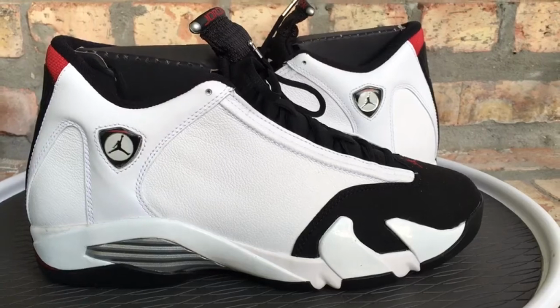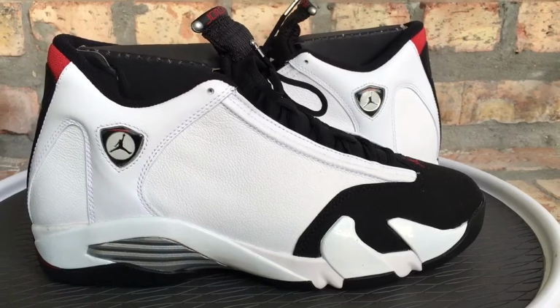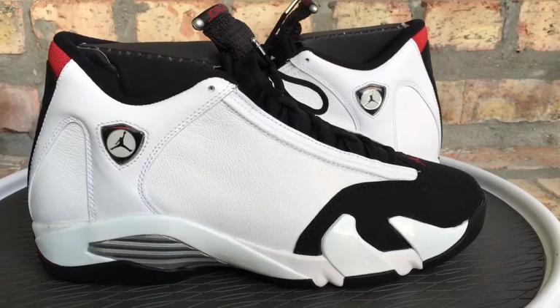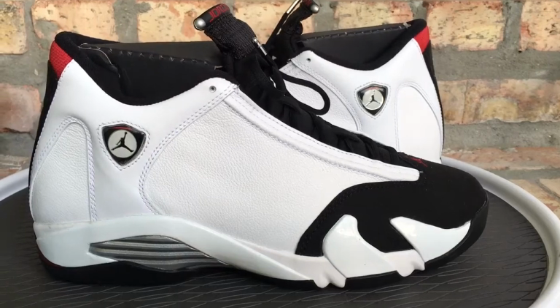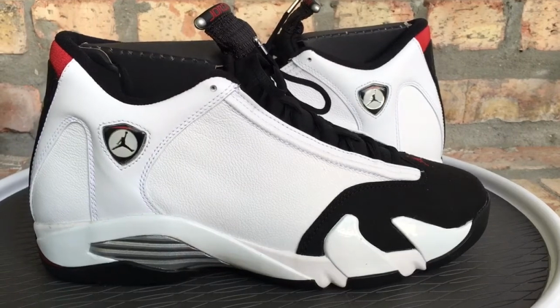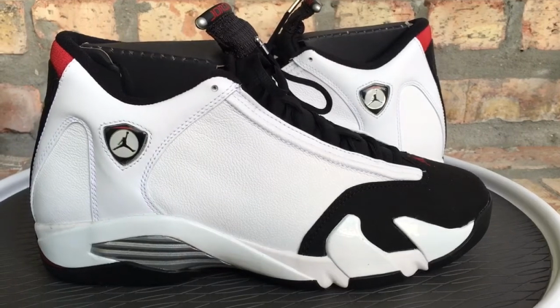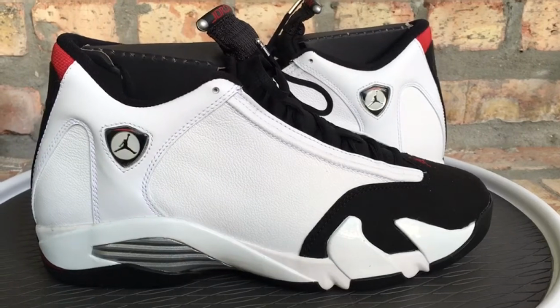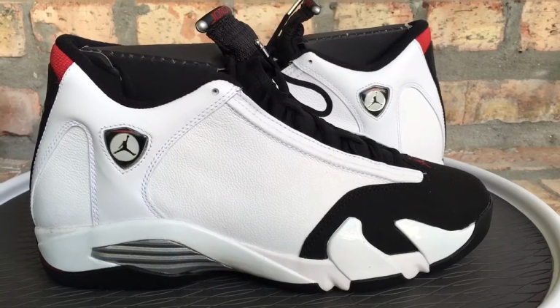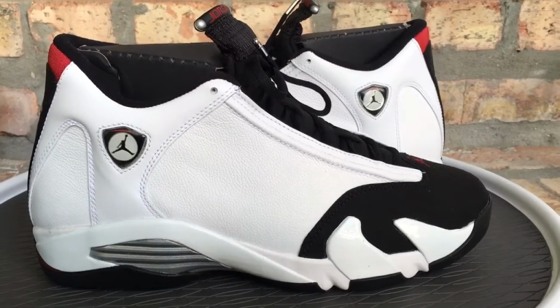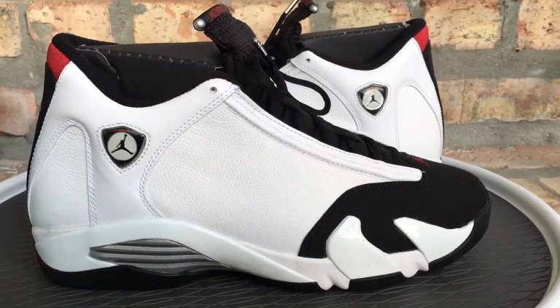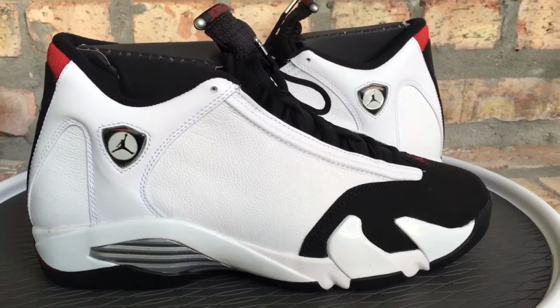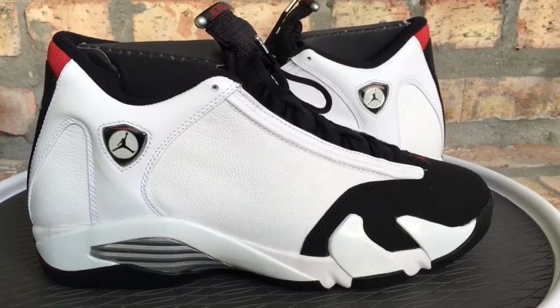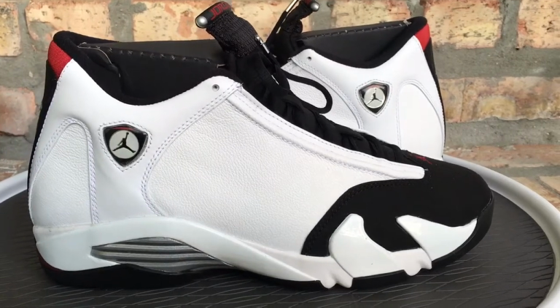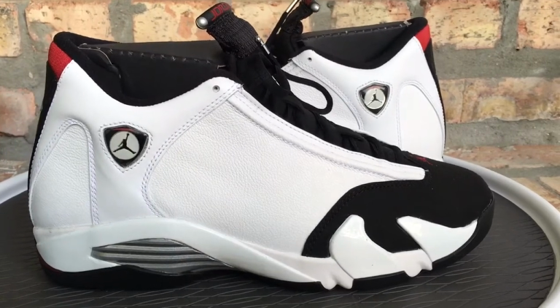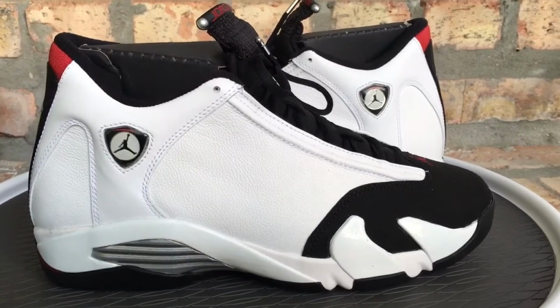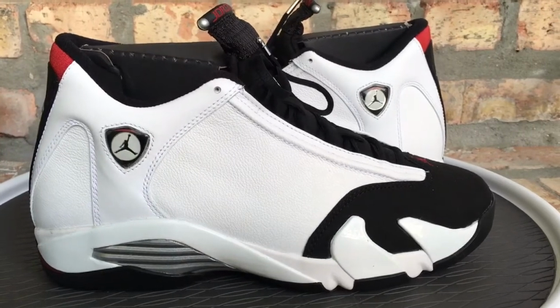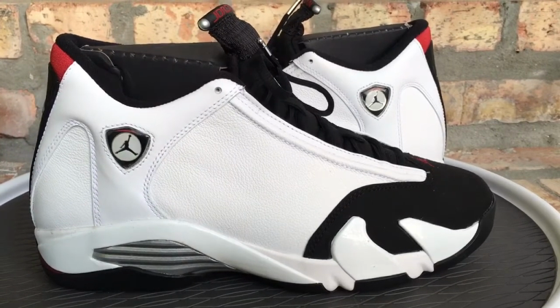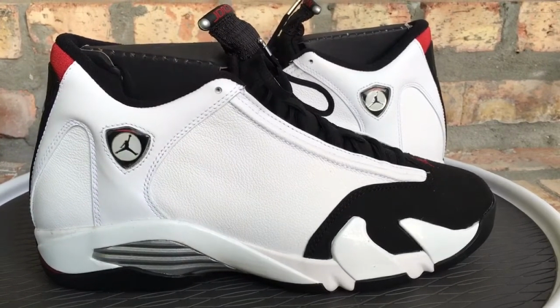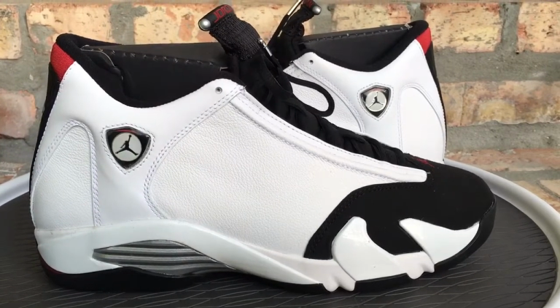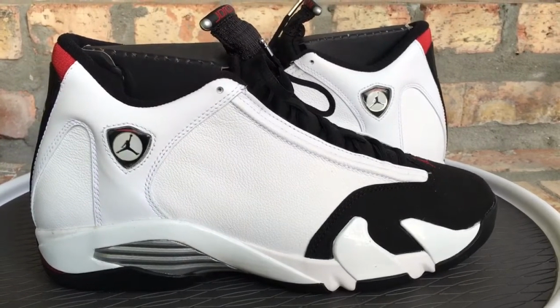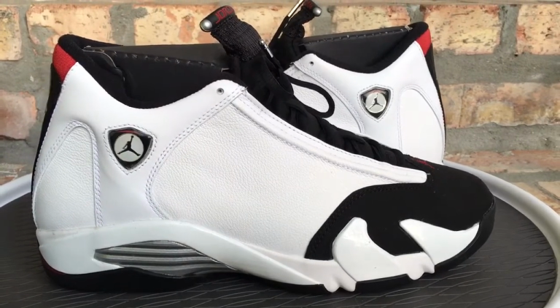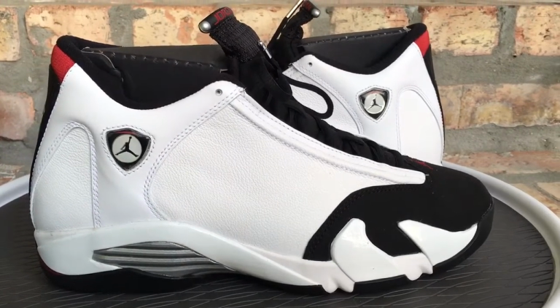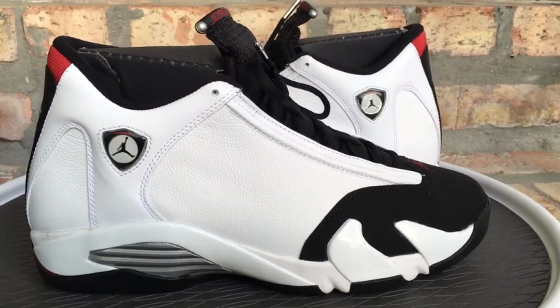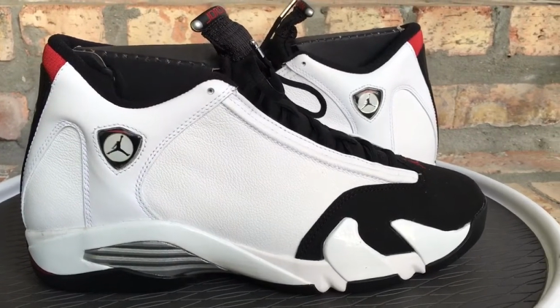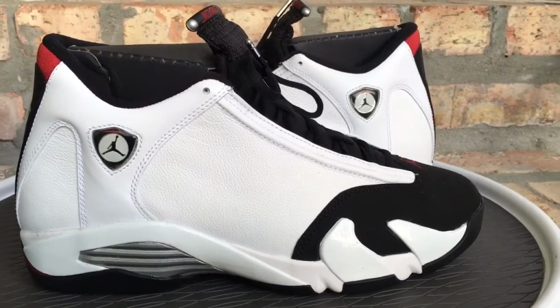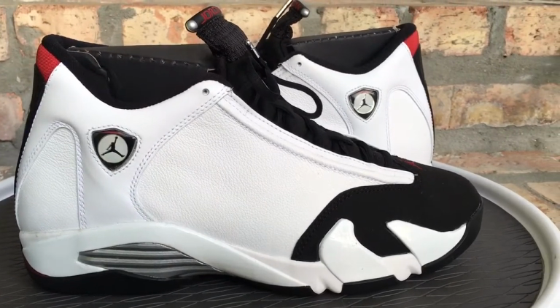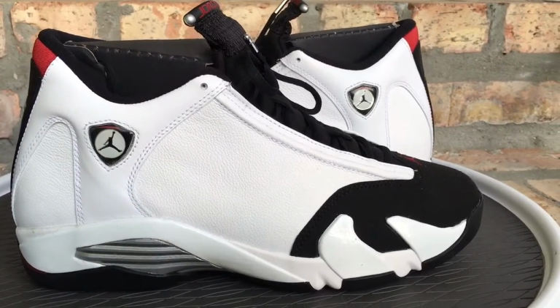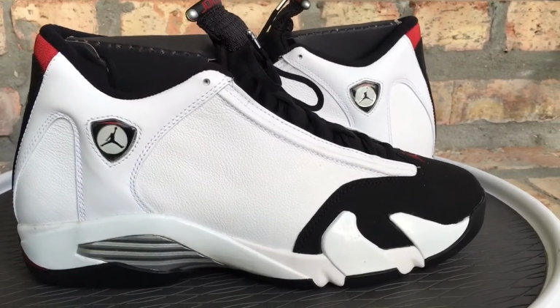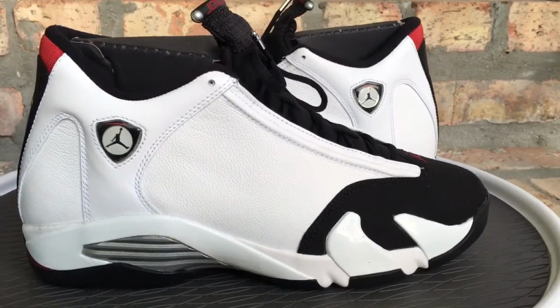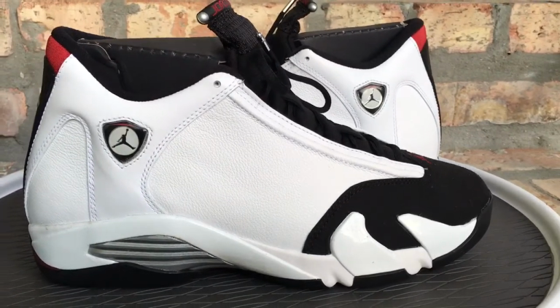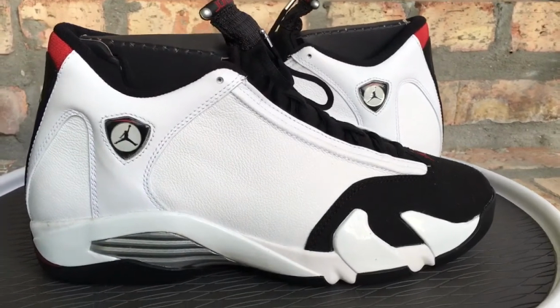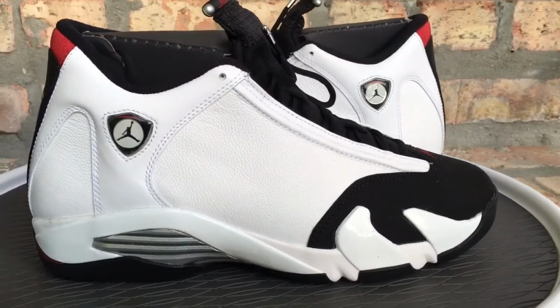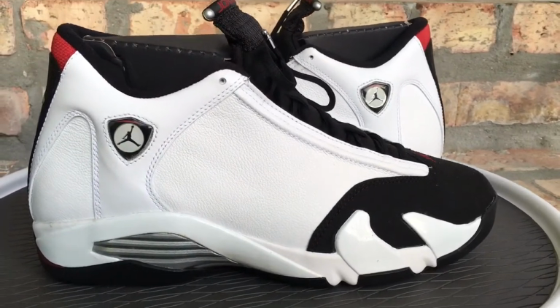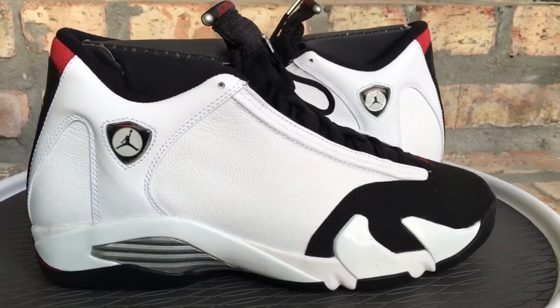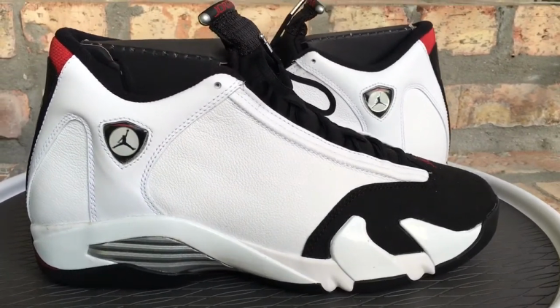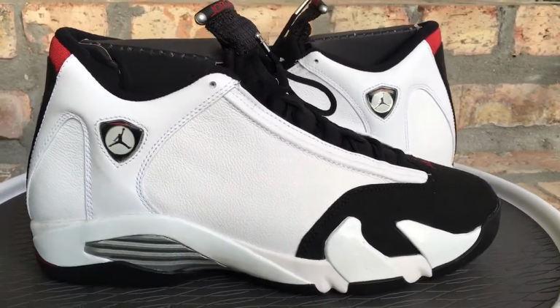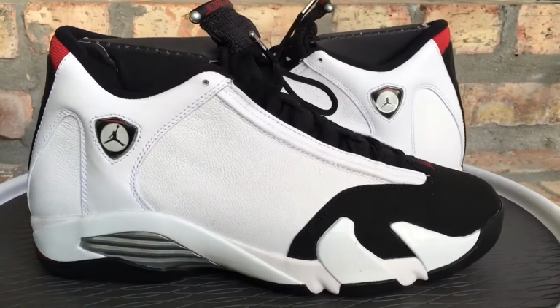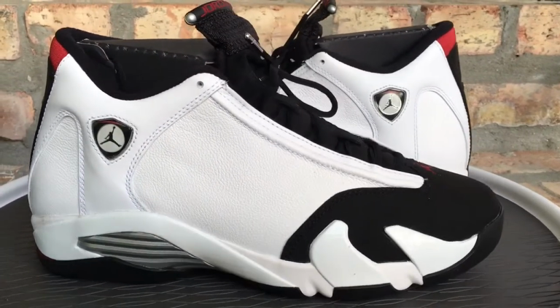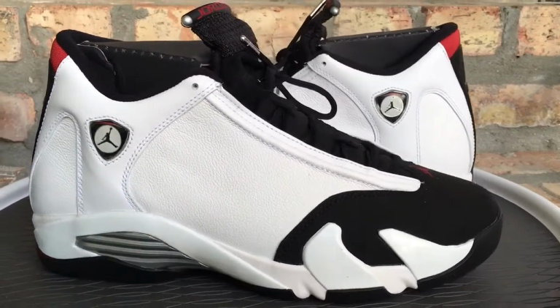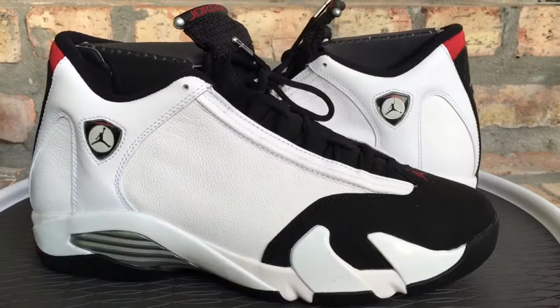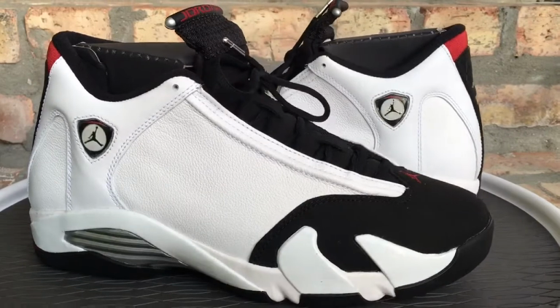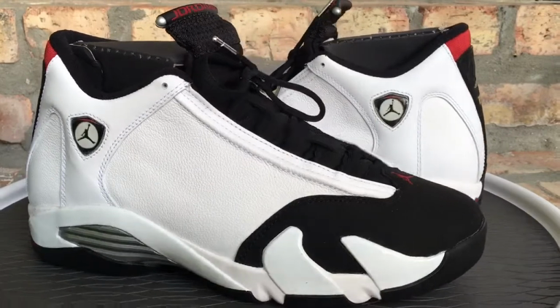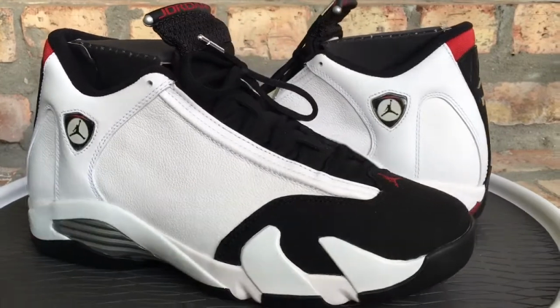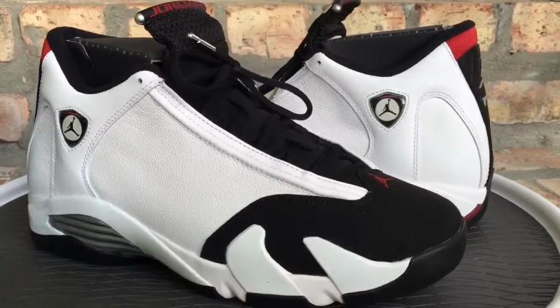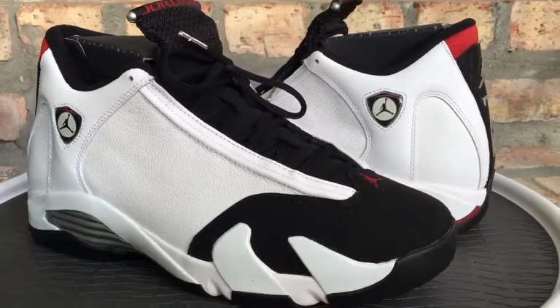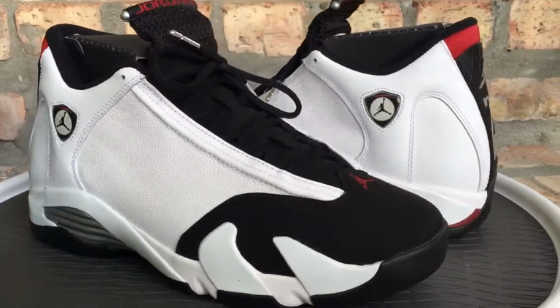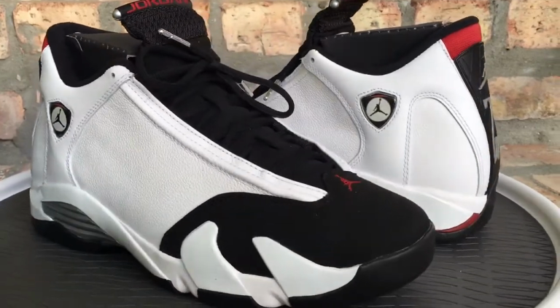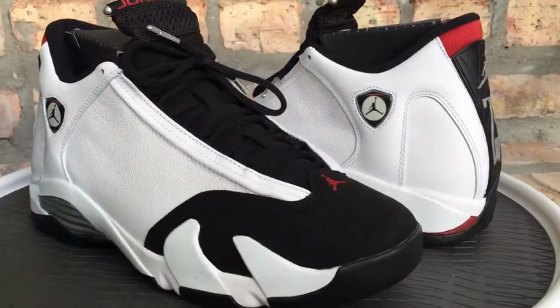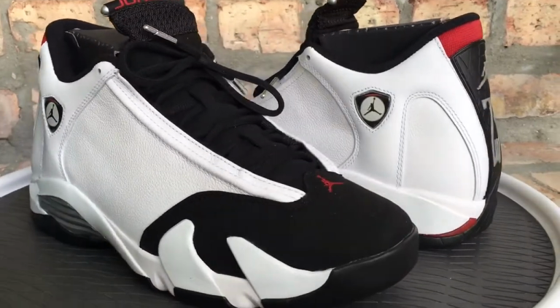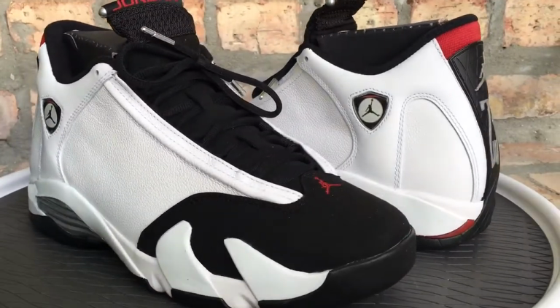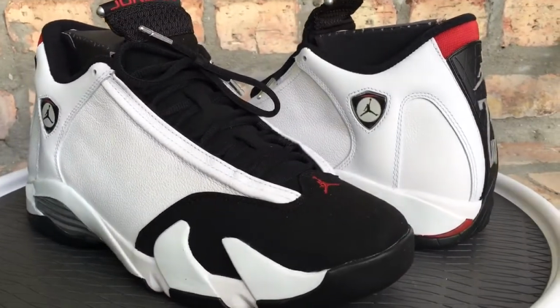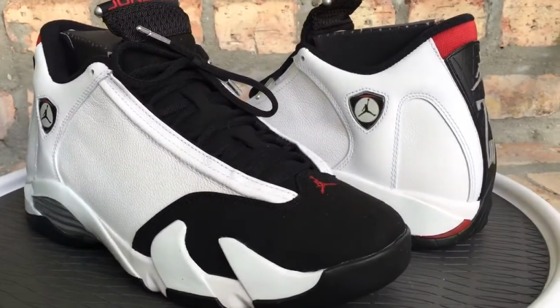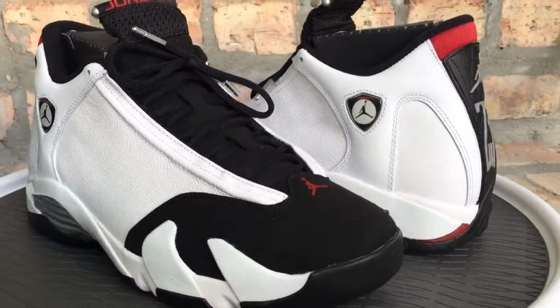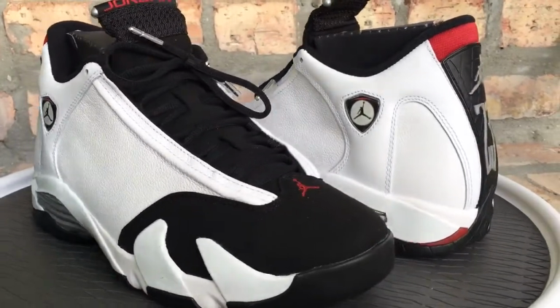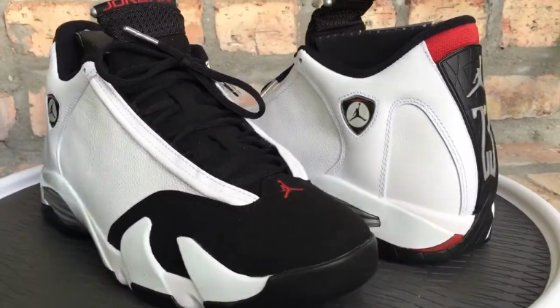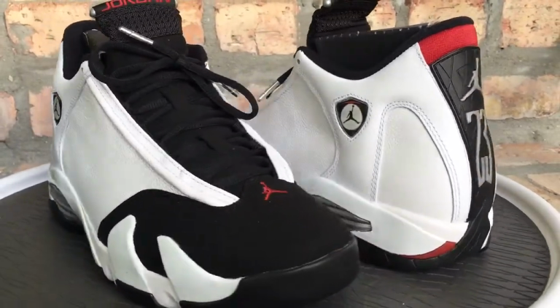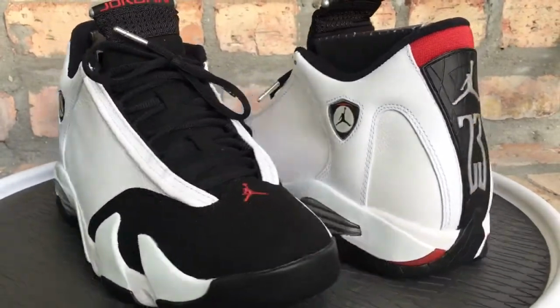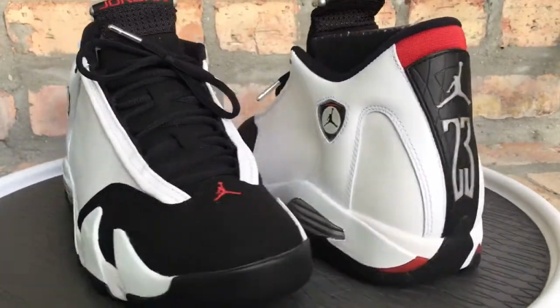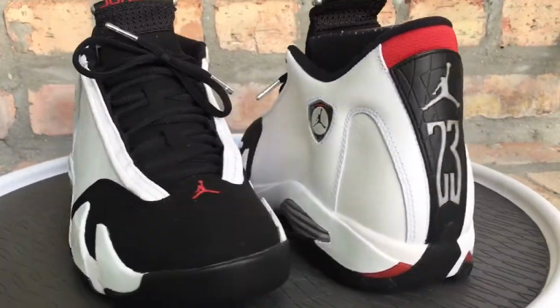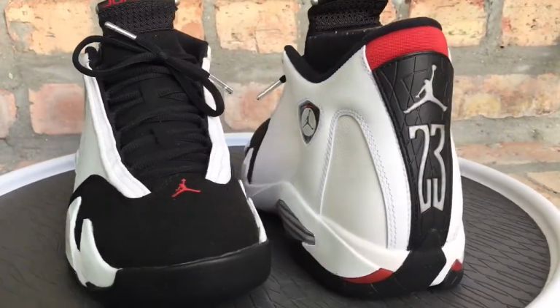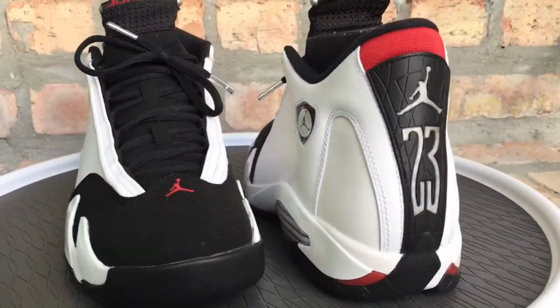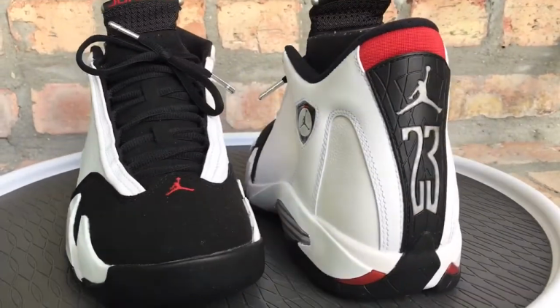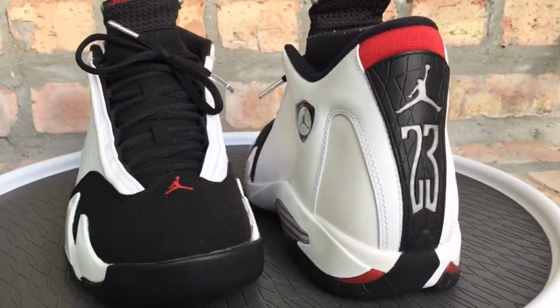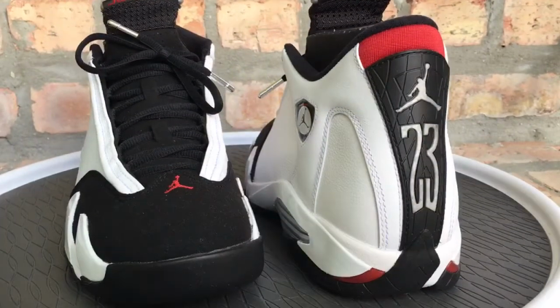What's going on YouTube fam? Today I want to give you guys a quick look at the Black Toe Jordan 14s.